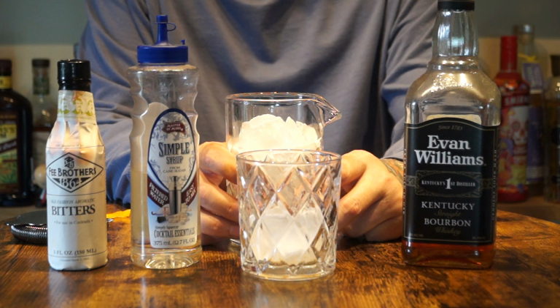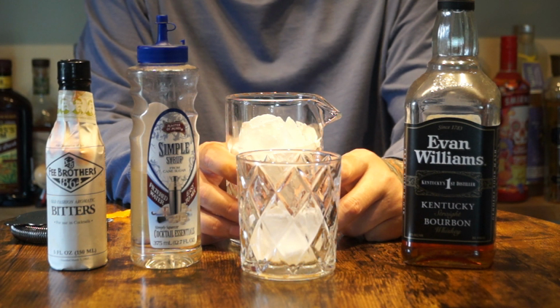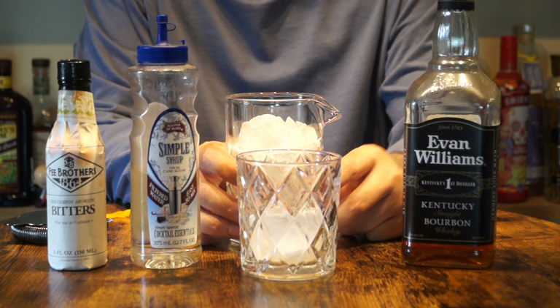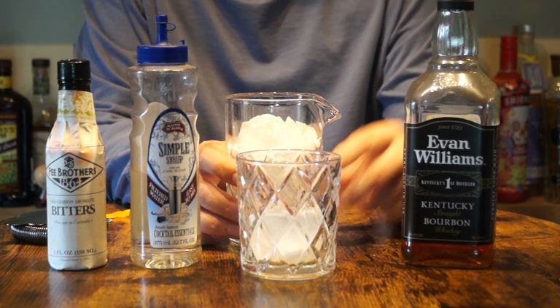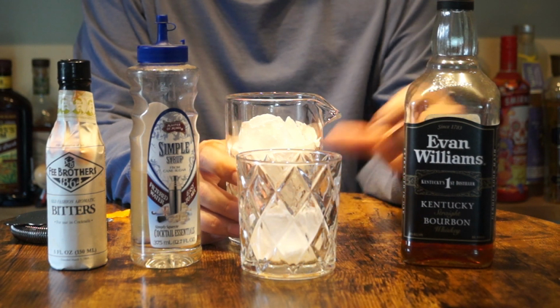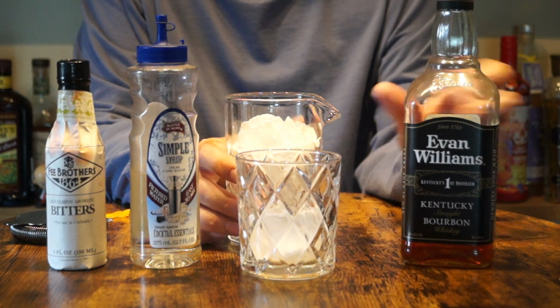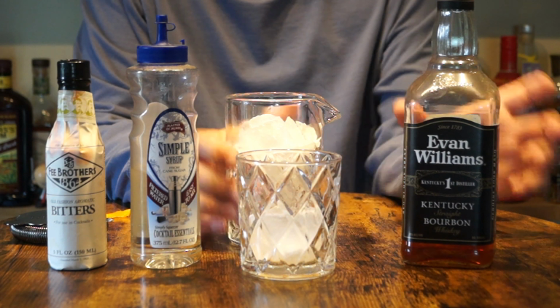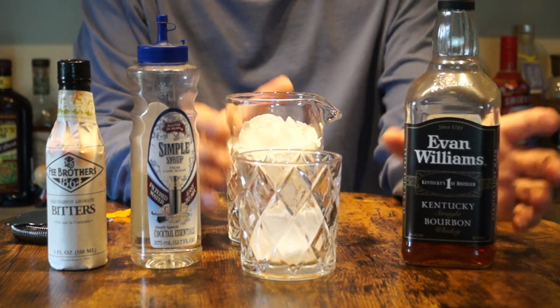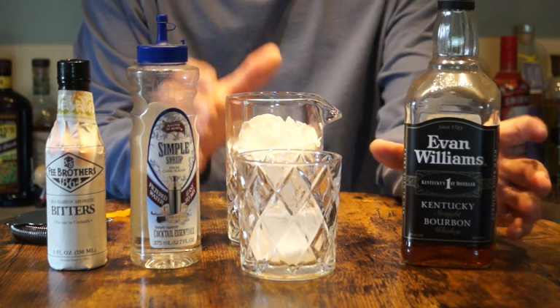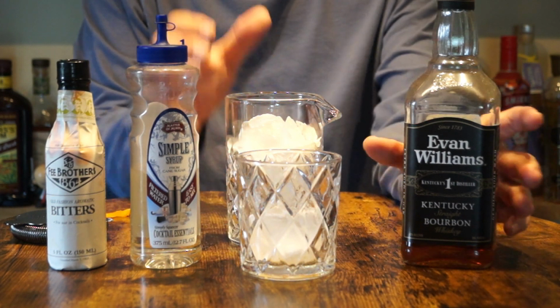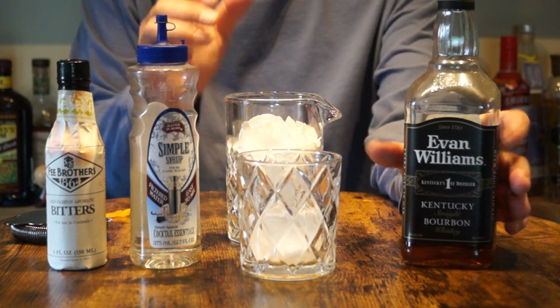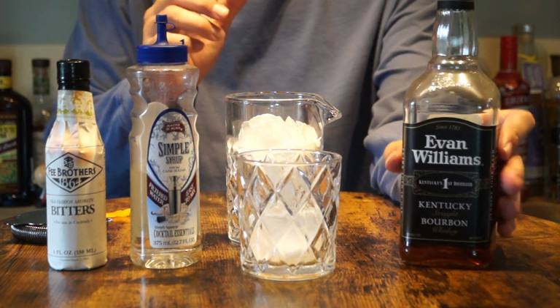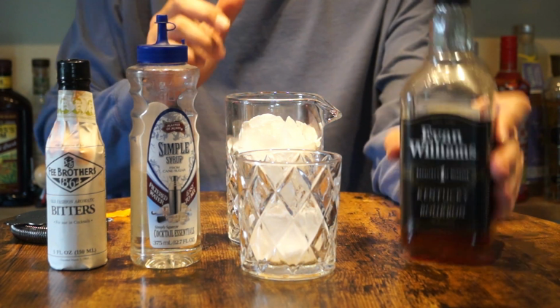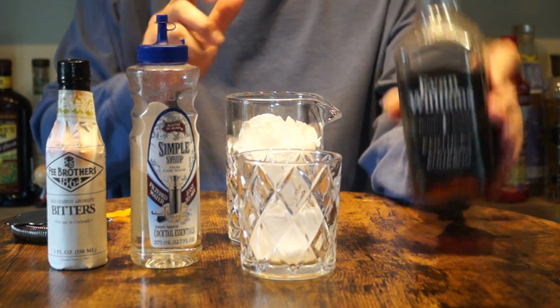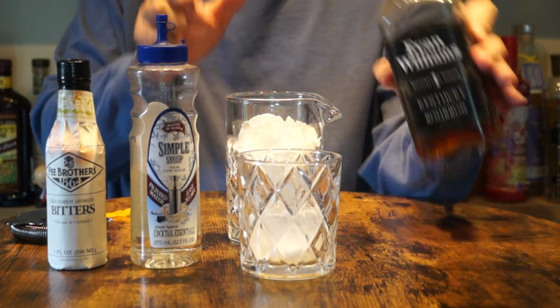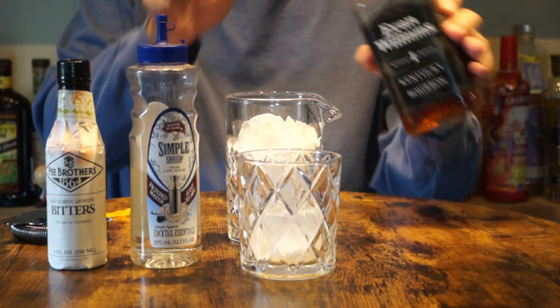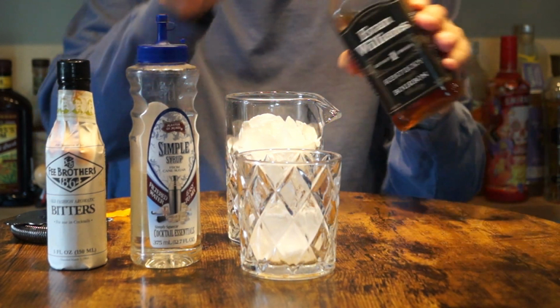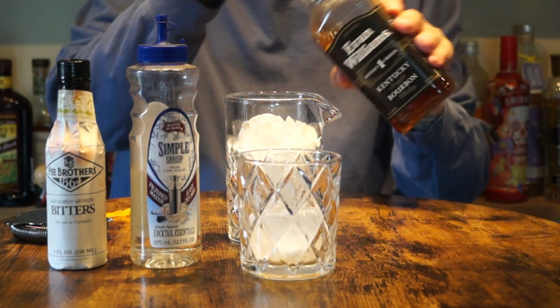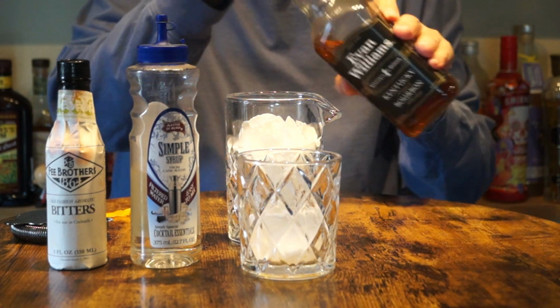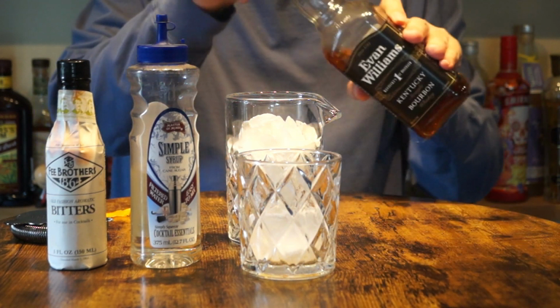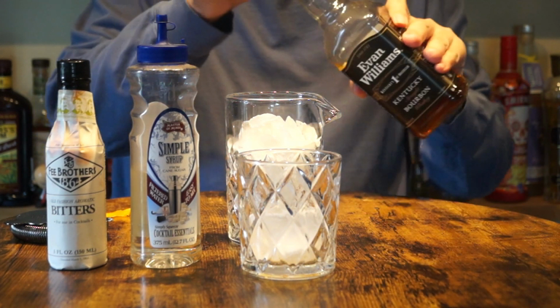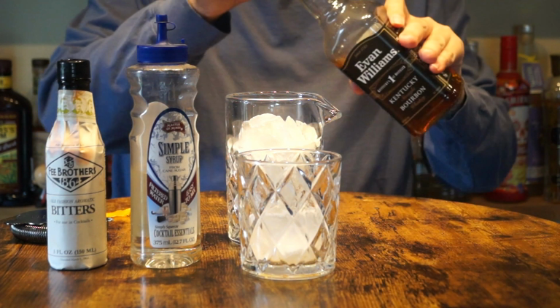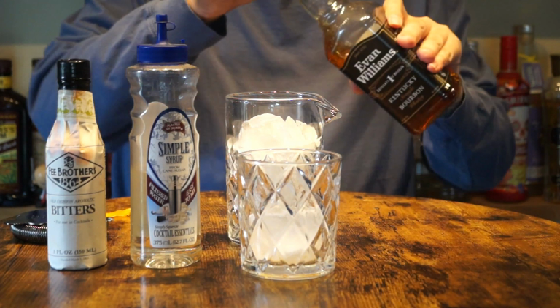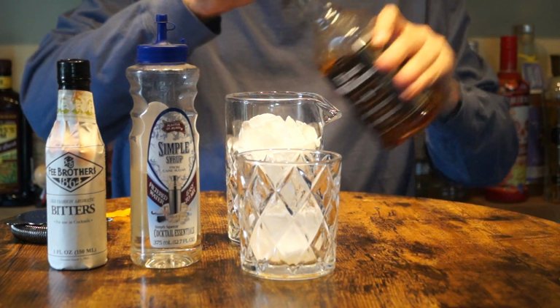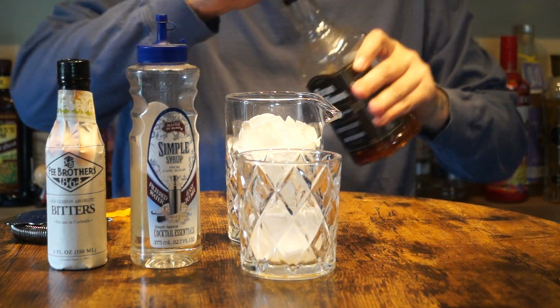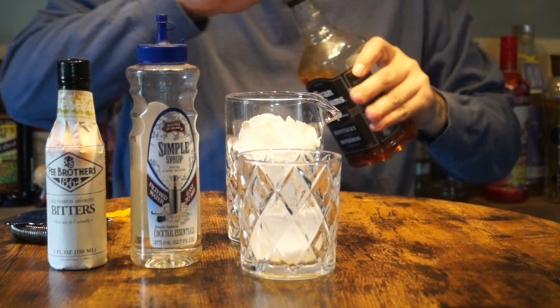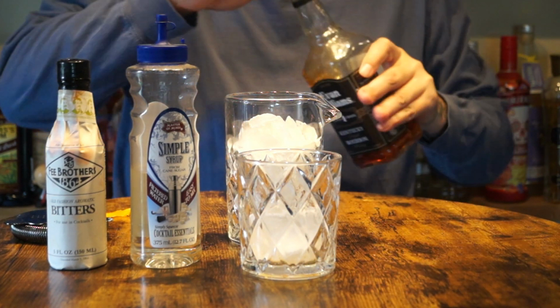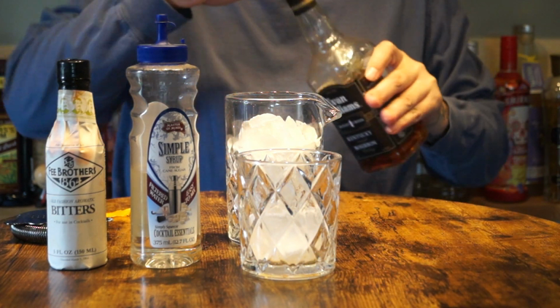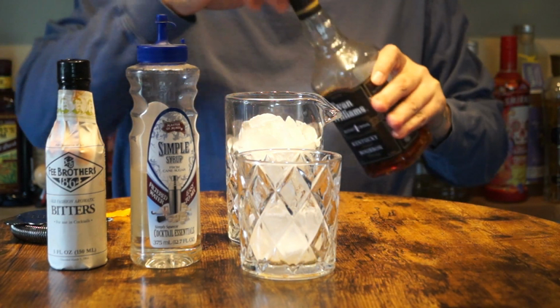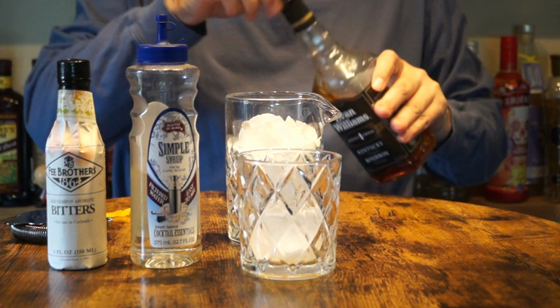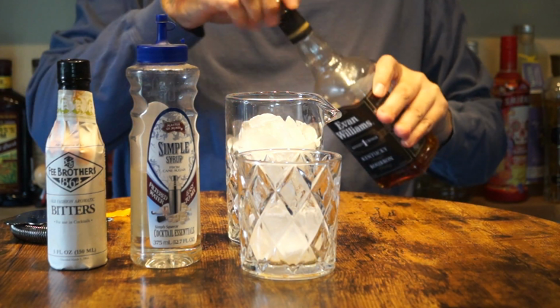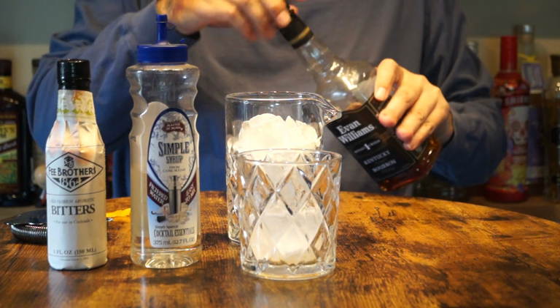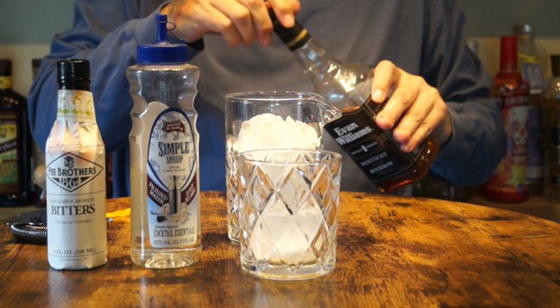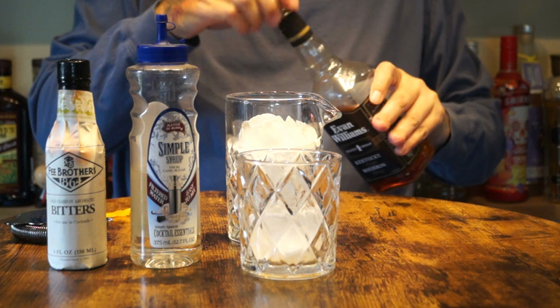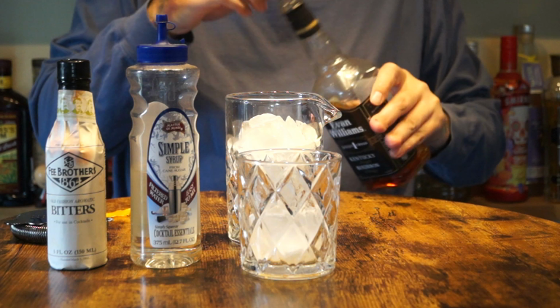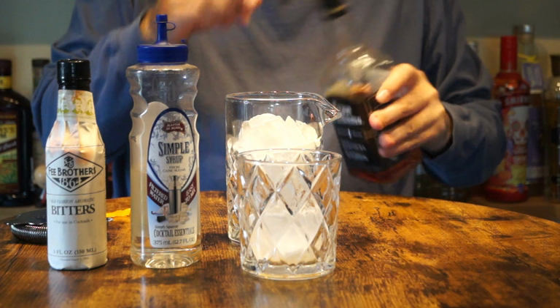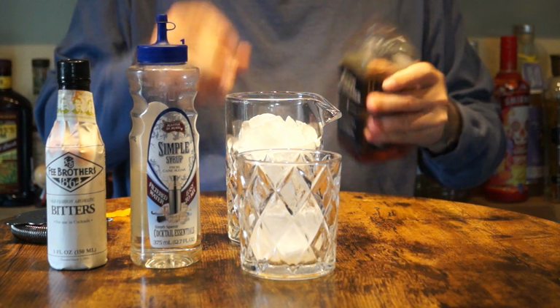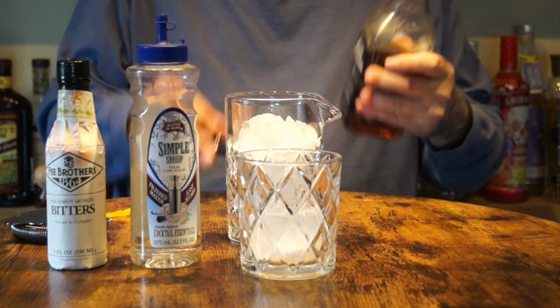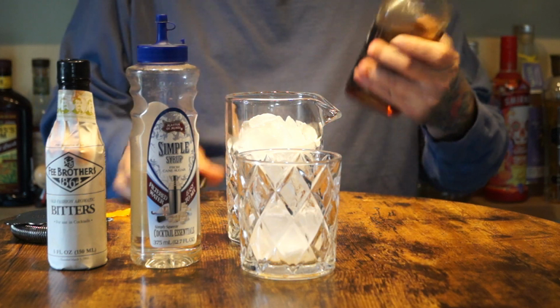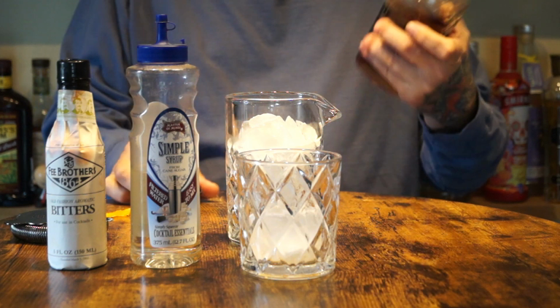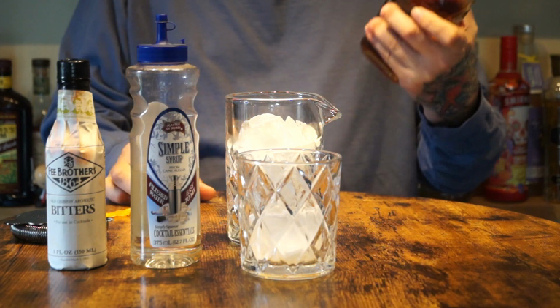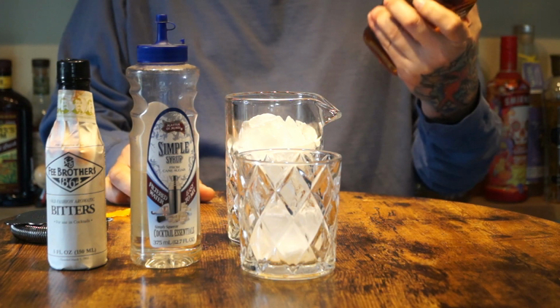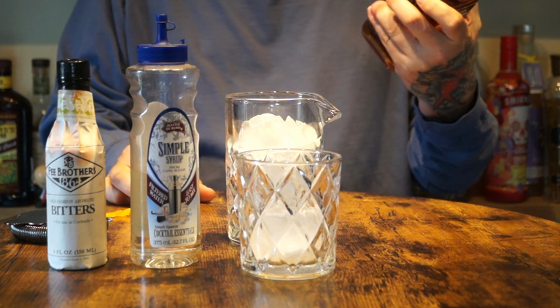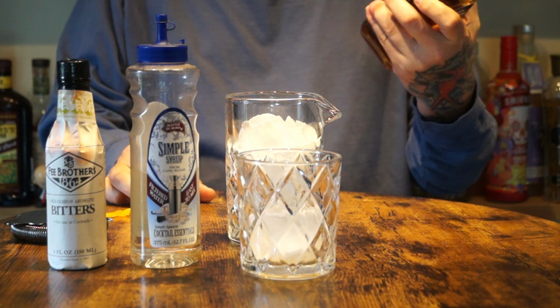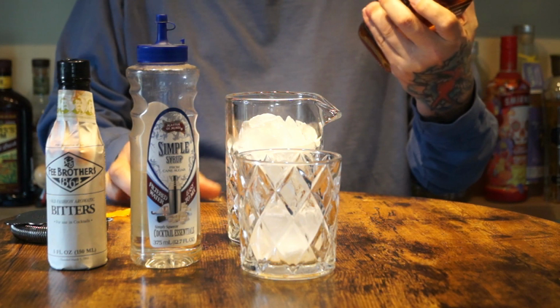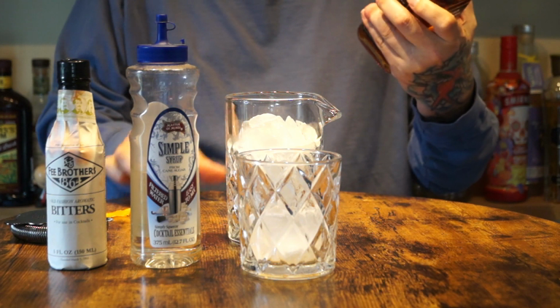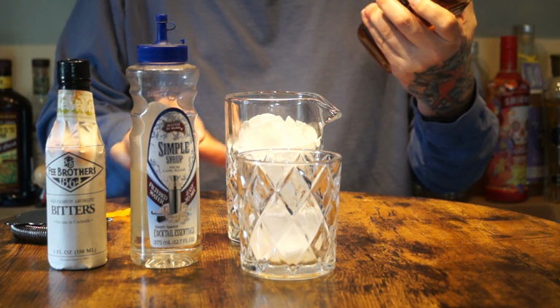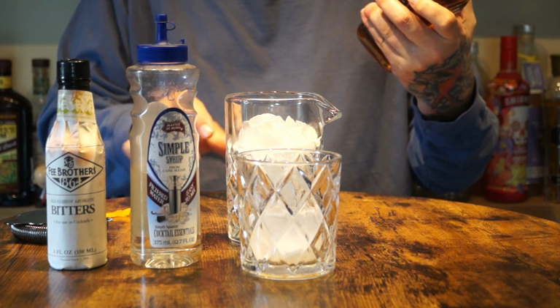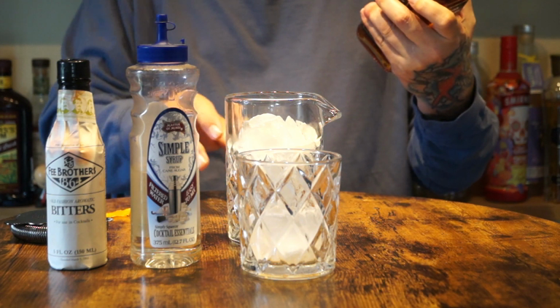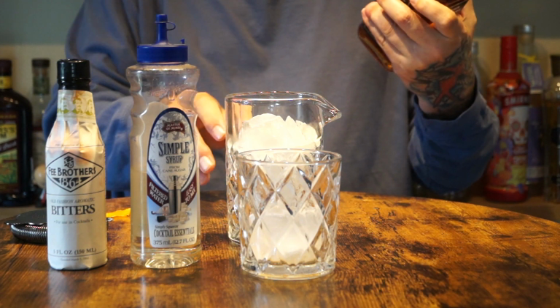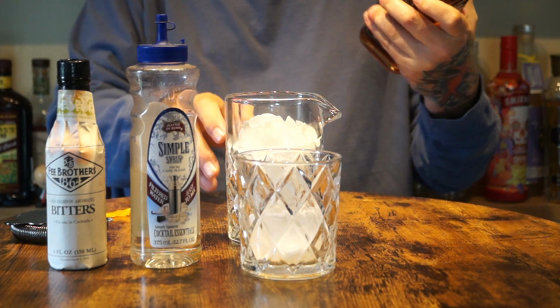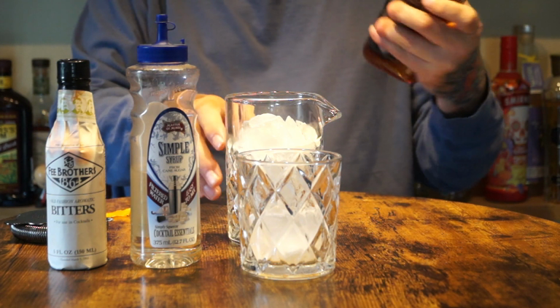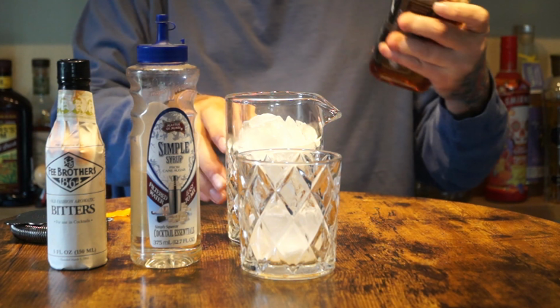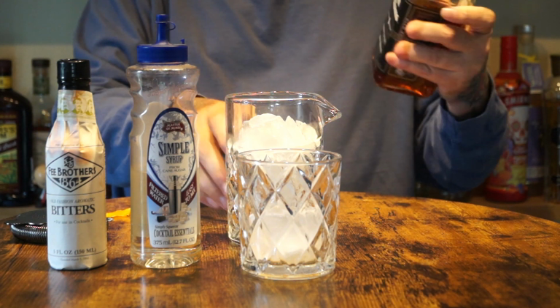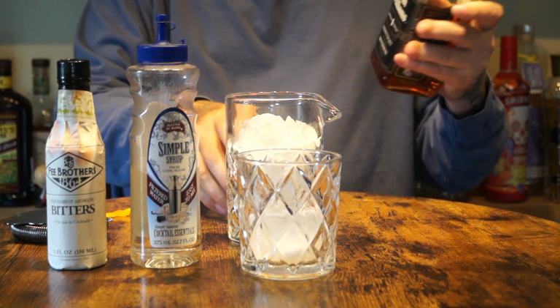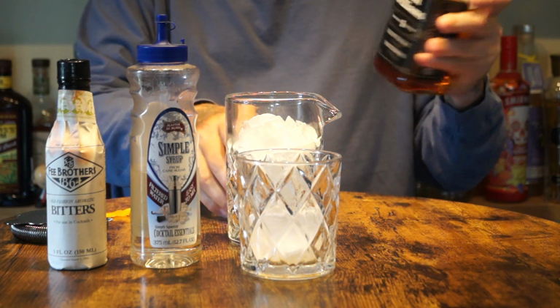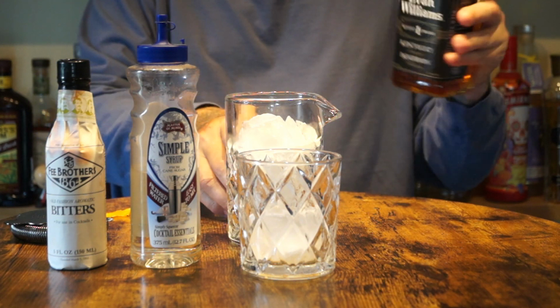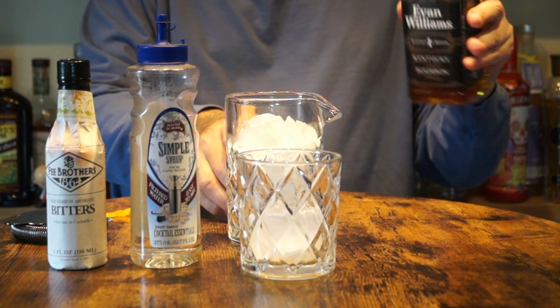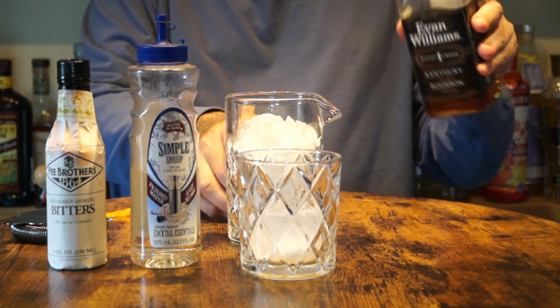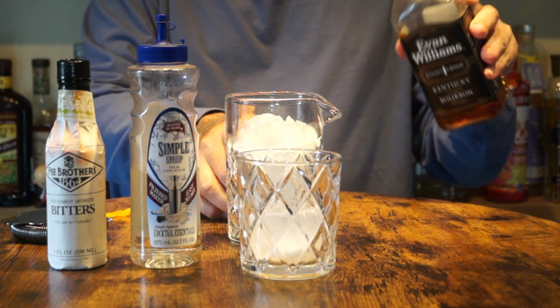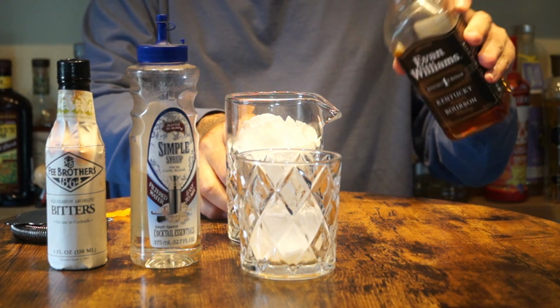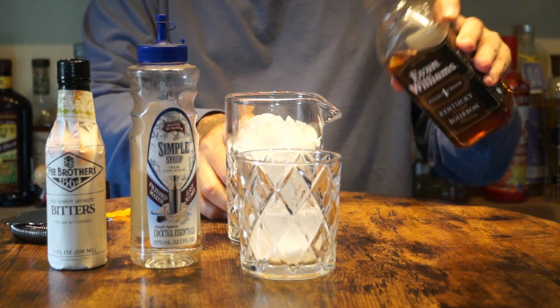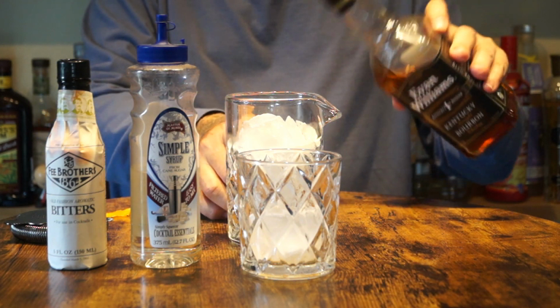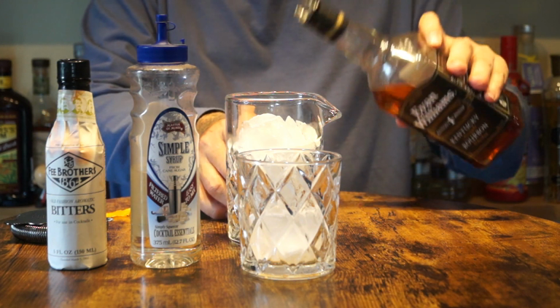Today I'm going to do this Evan Williams Black Label. It is 86 proof.